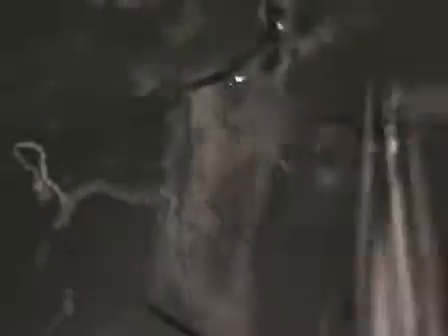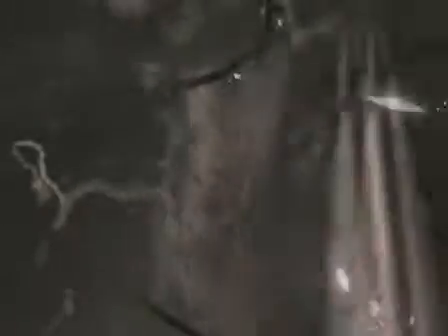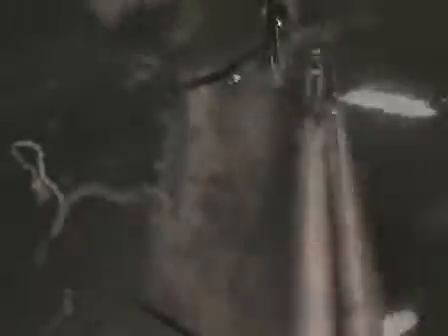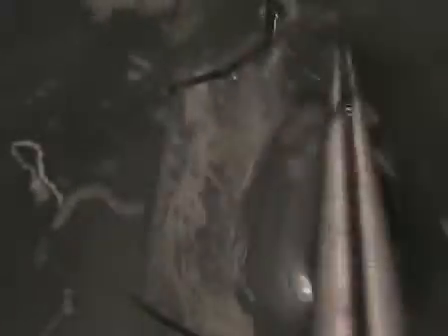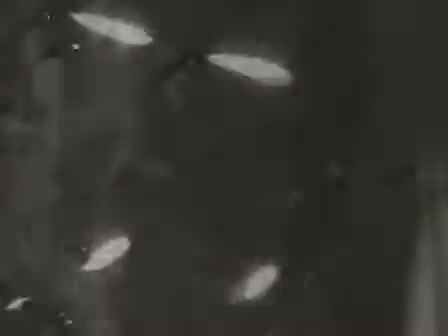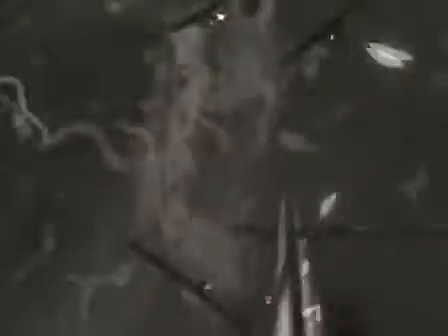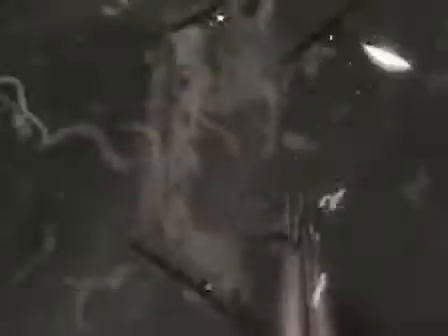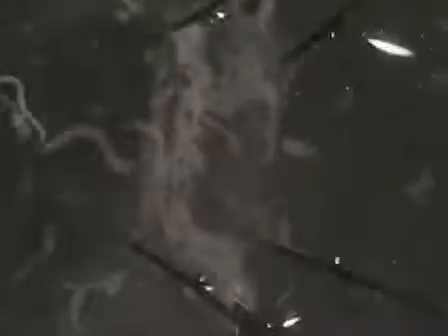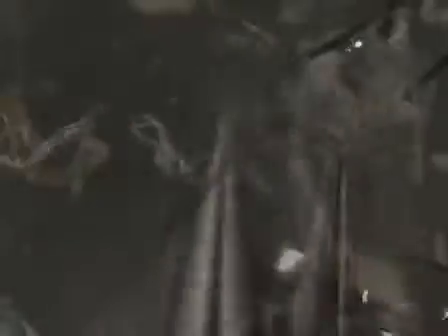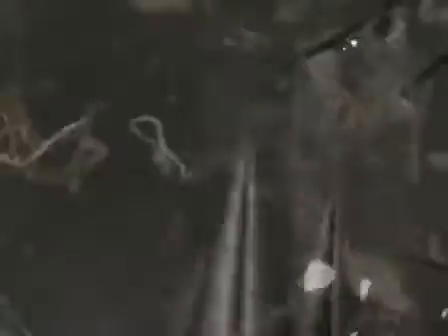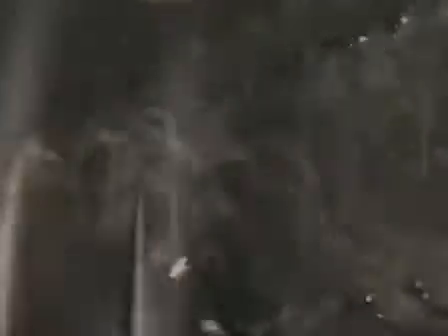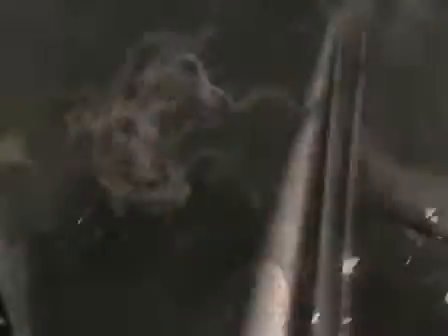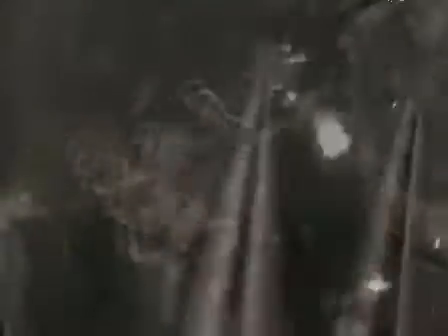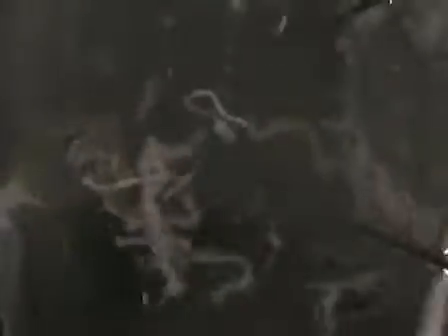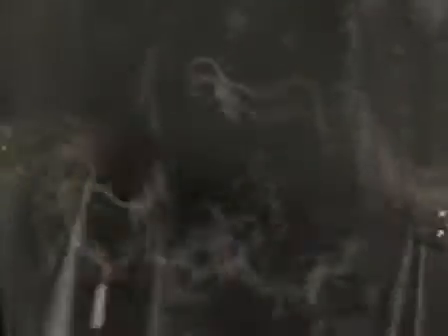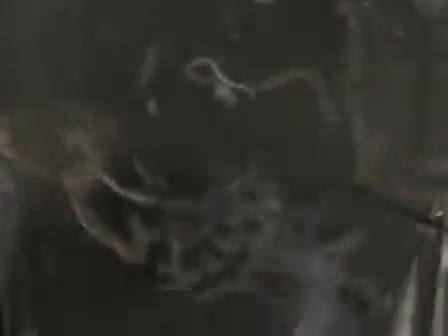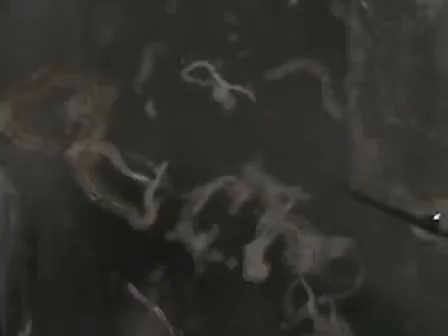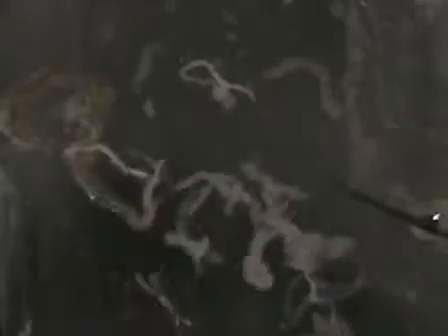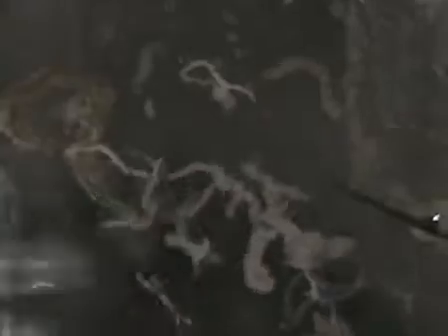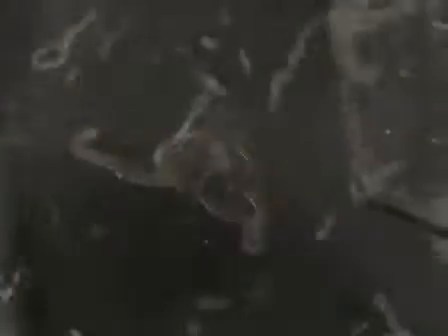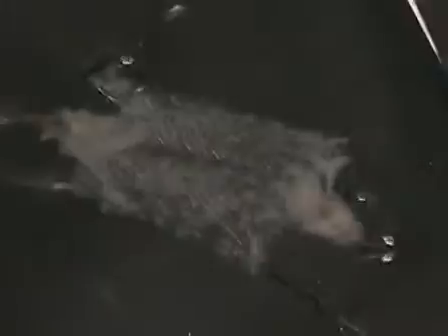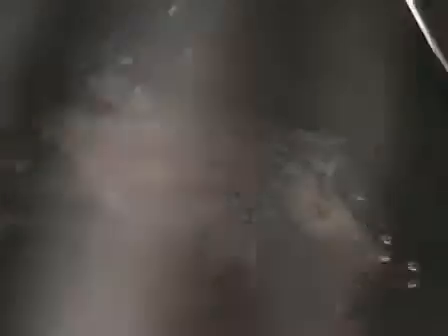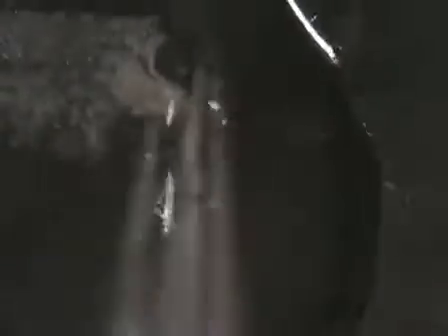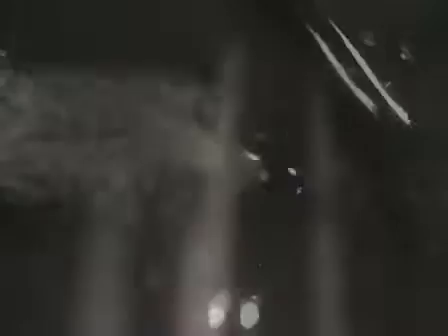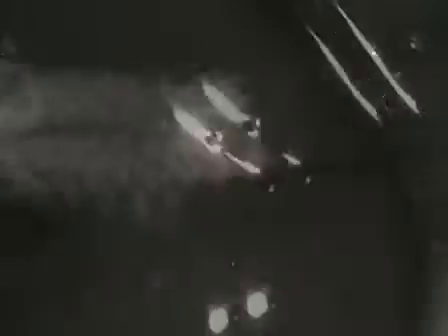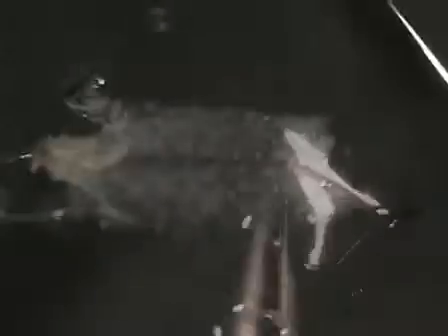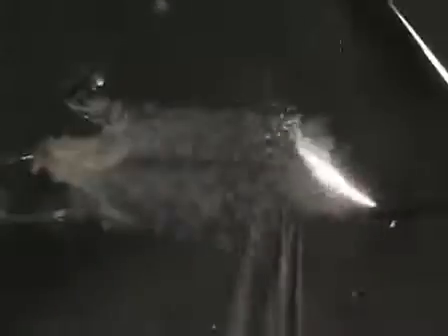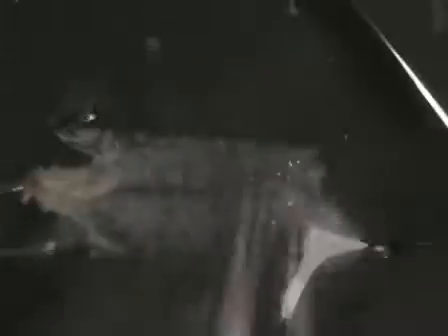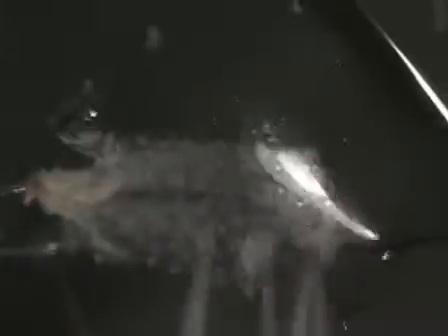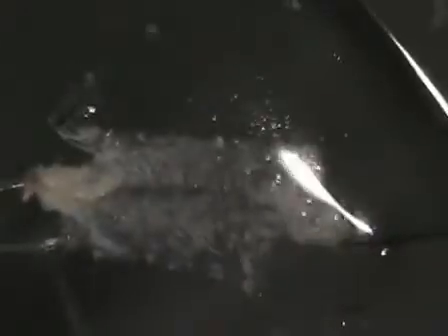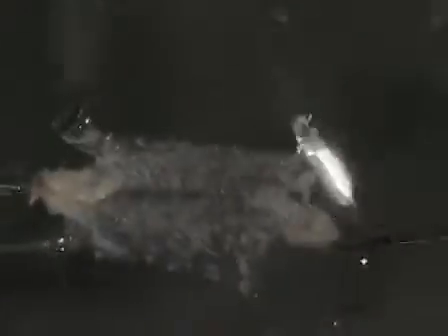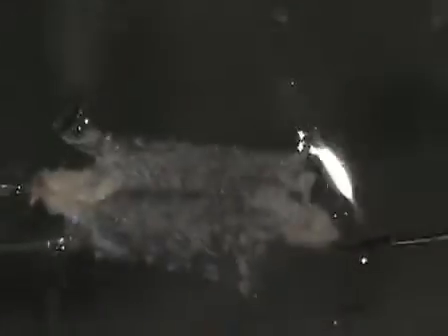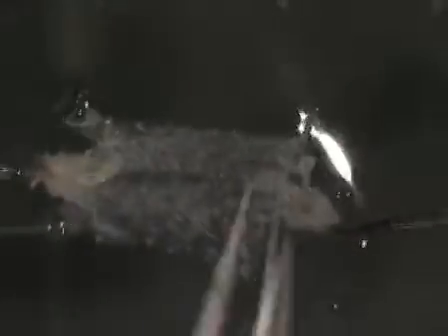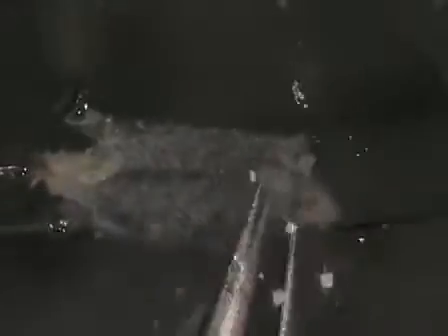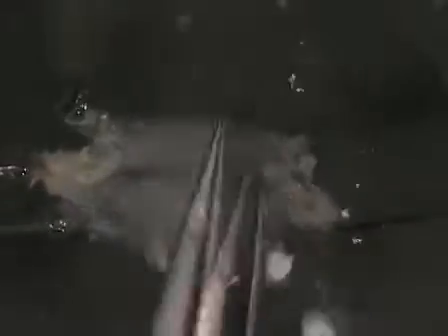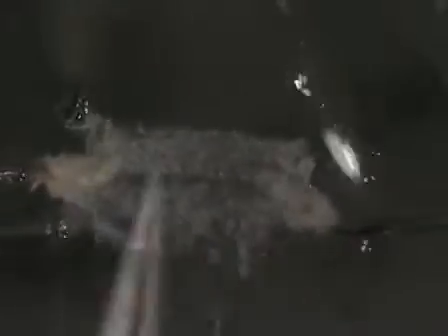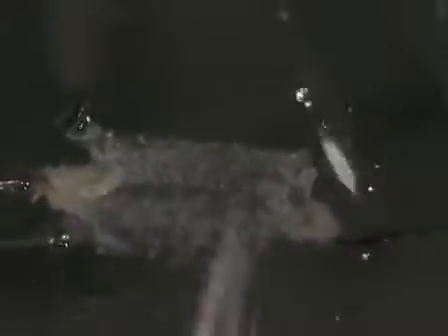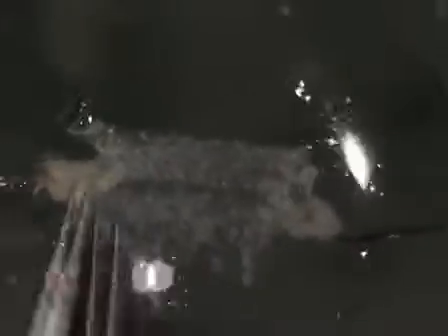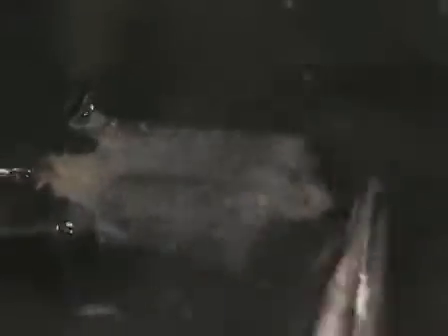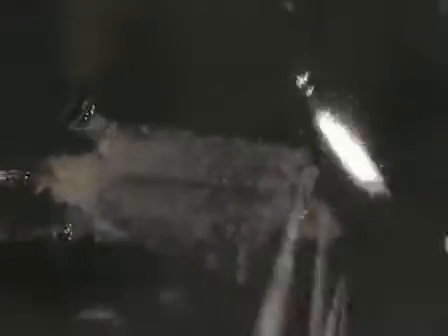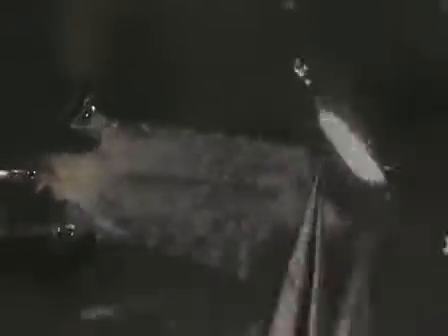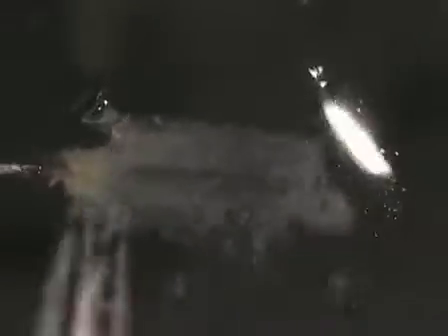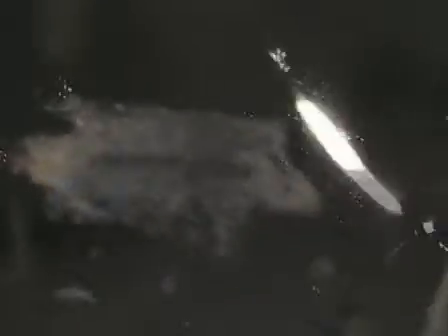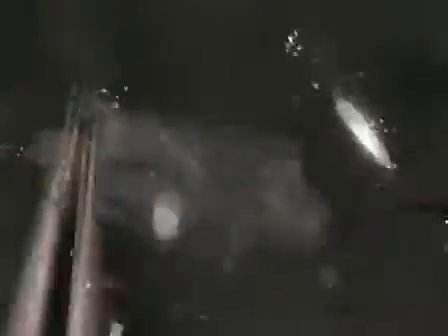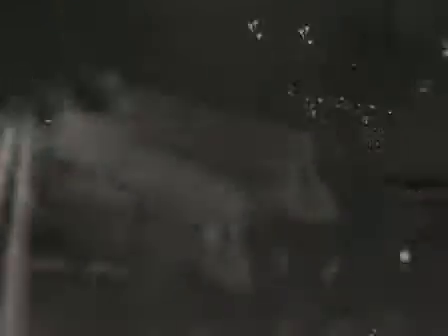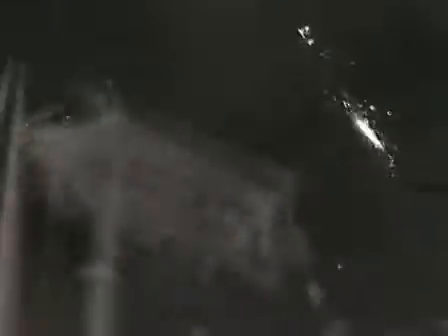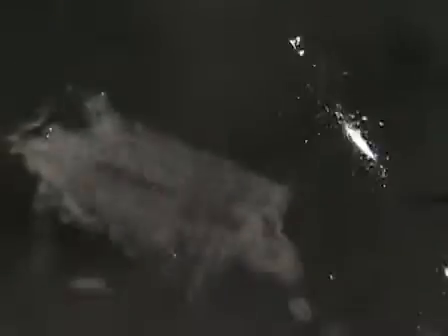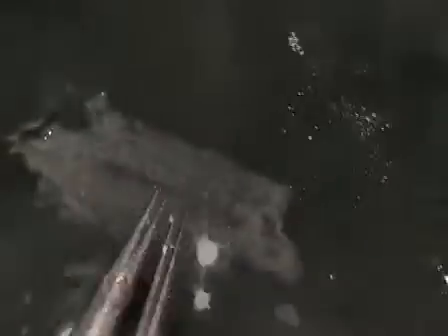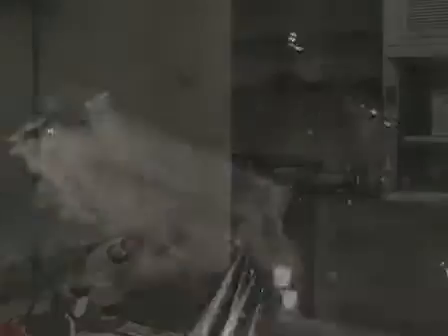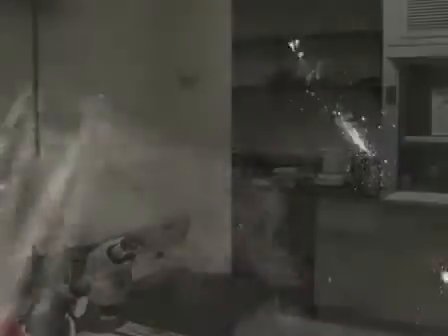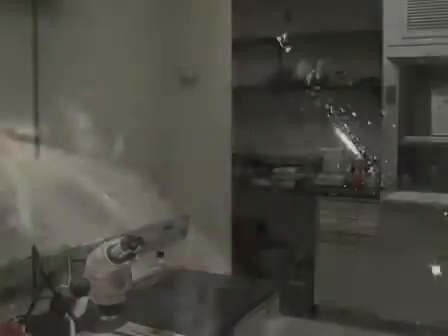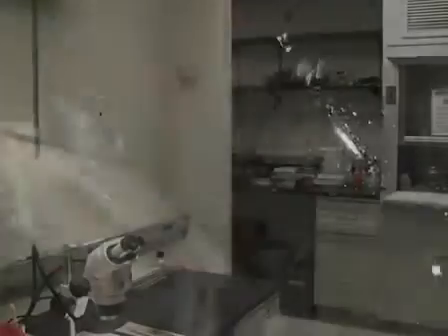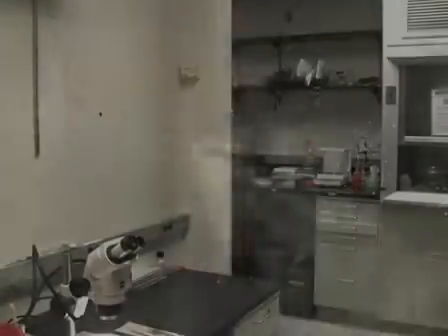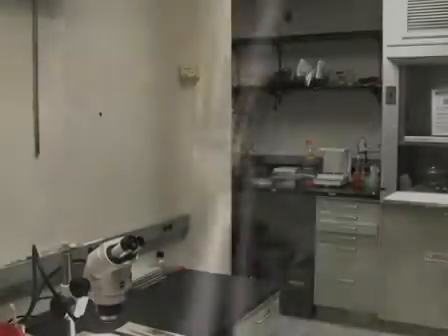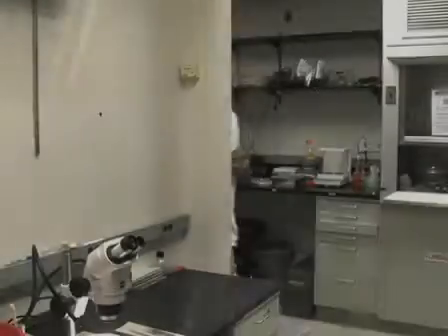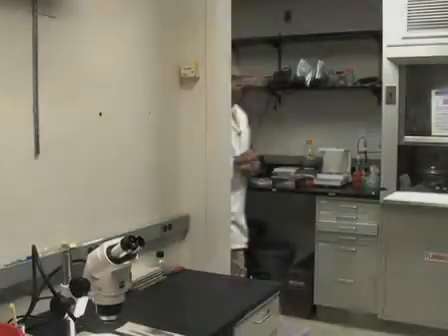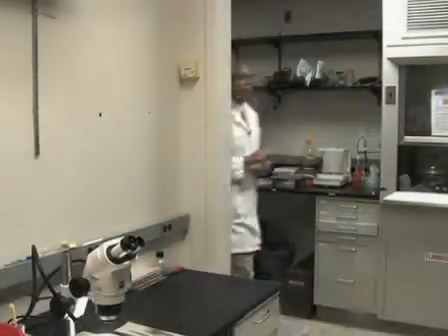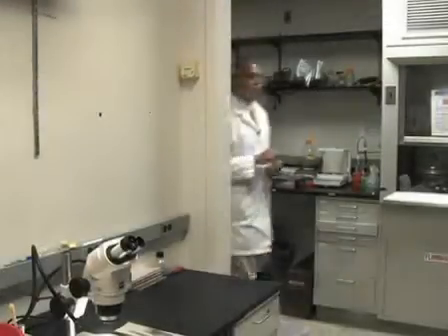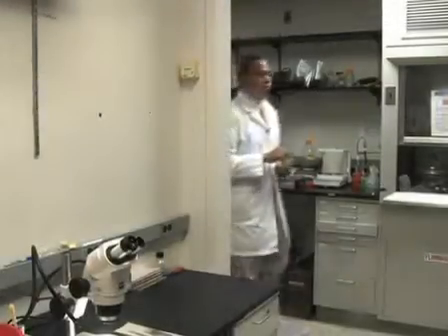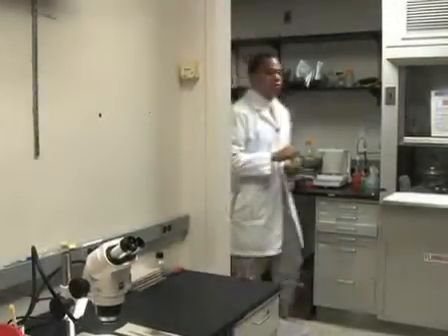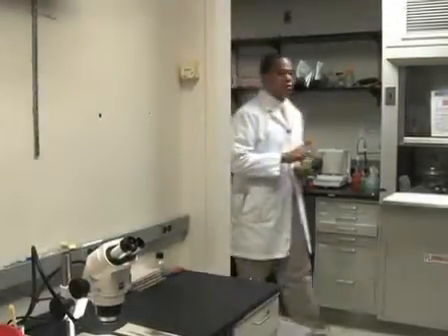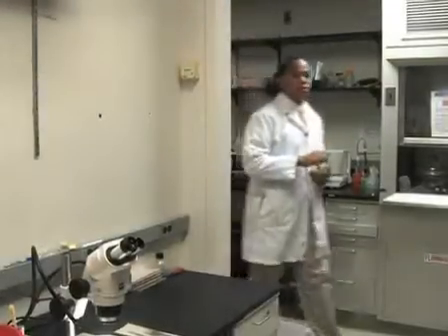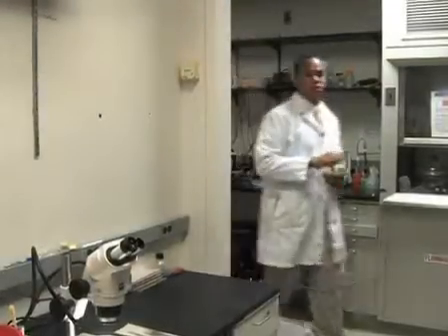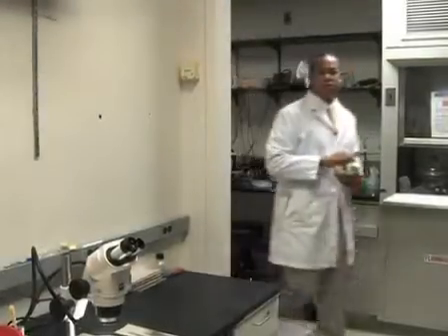With proper dissection, the NMJ may be used for imaging, immunohistochemistry, or electrophysiology.